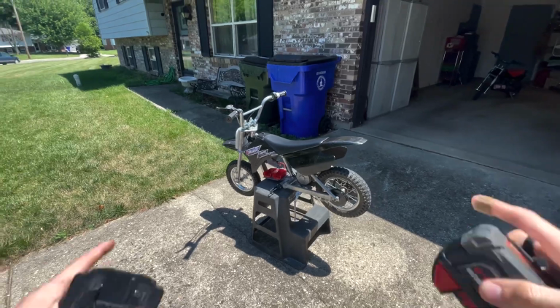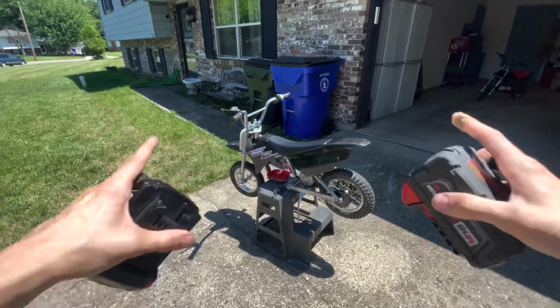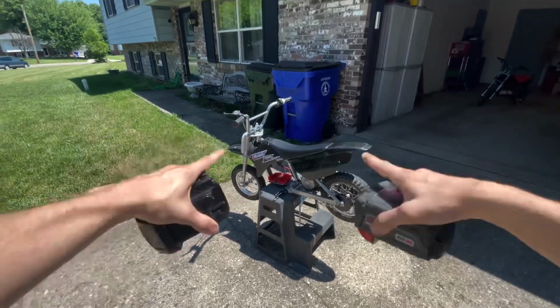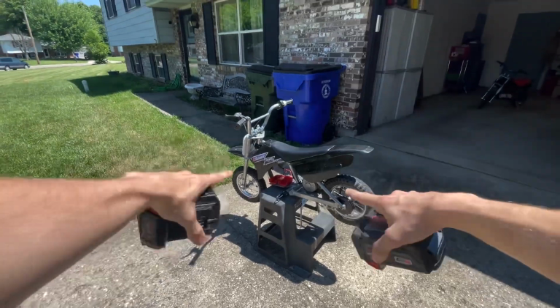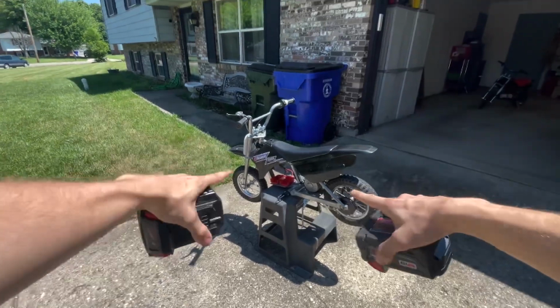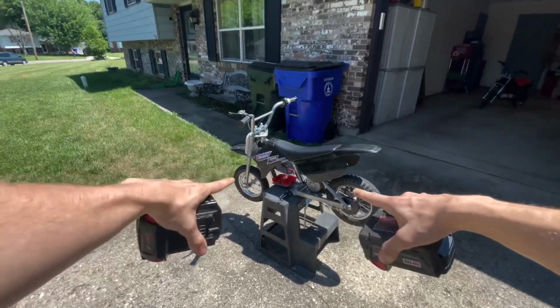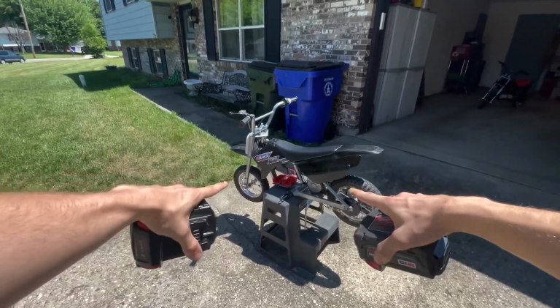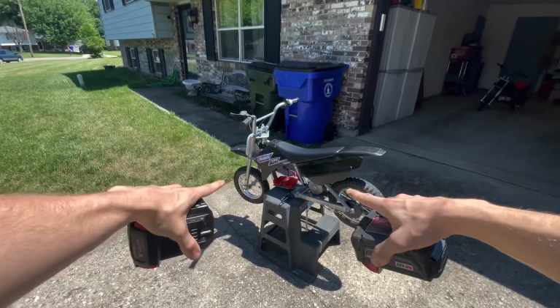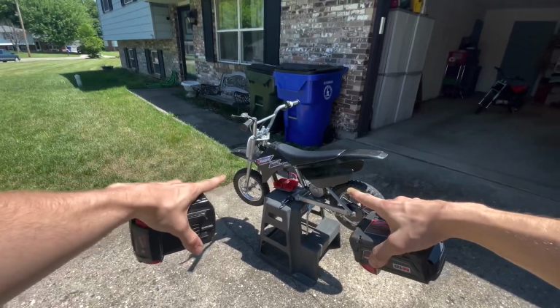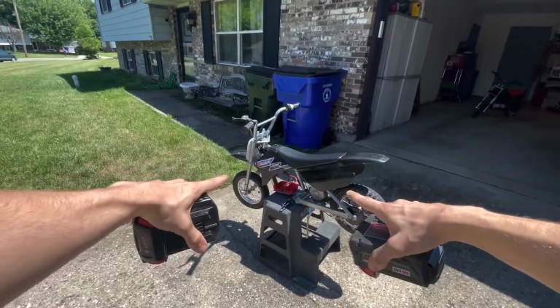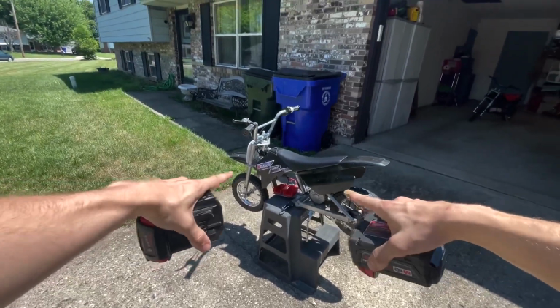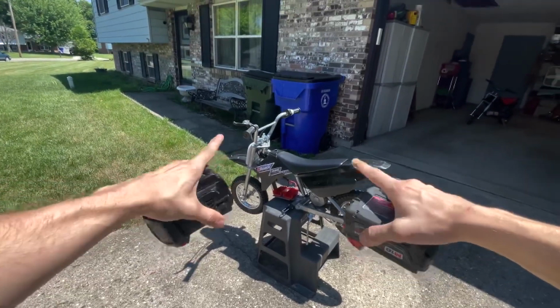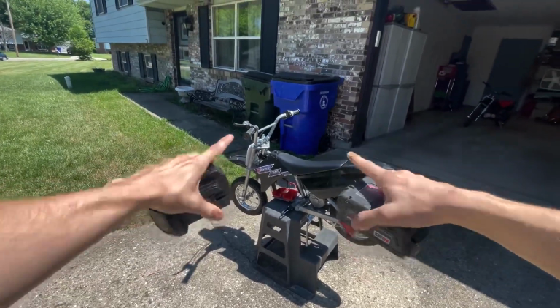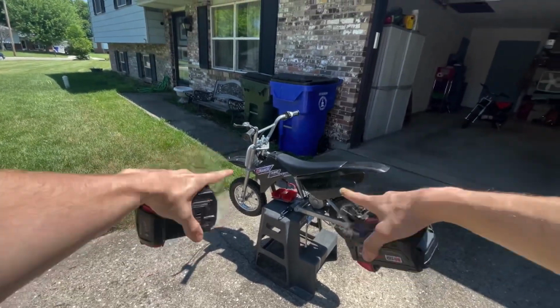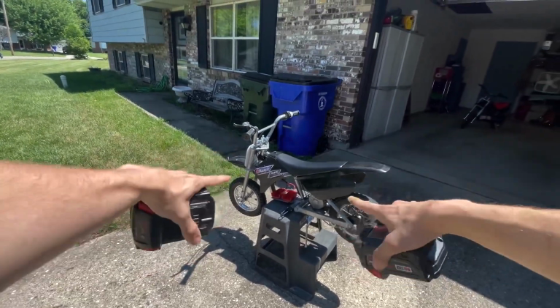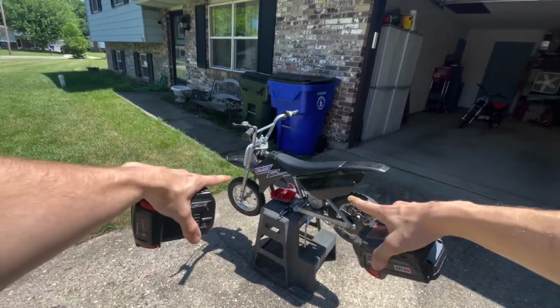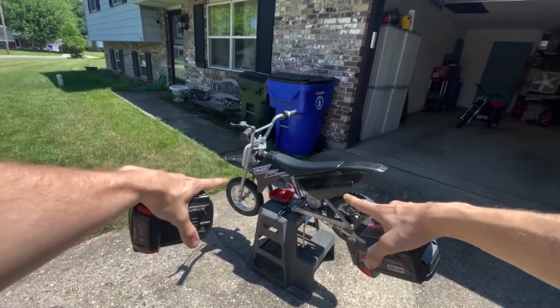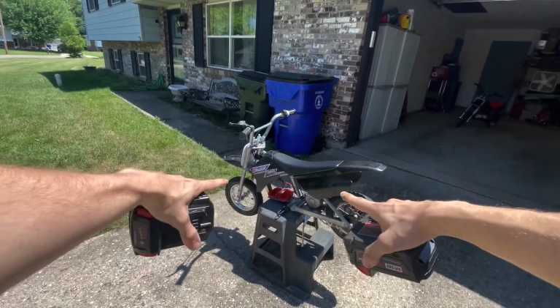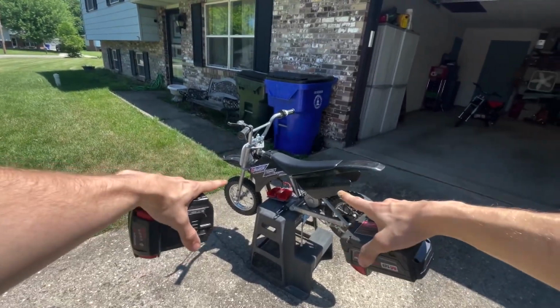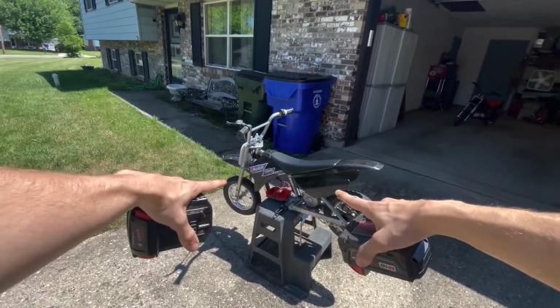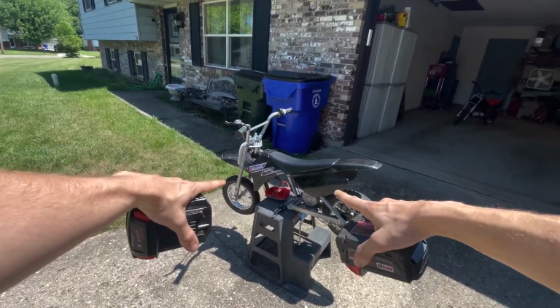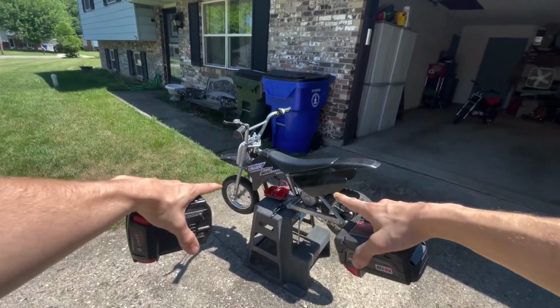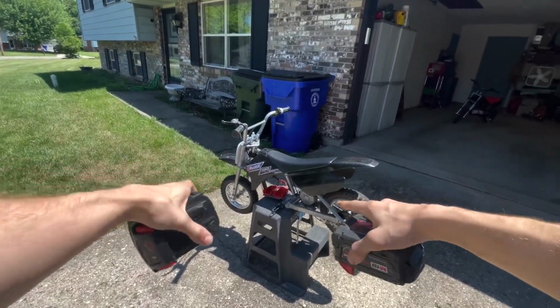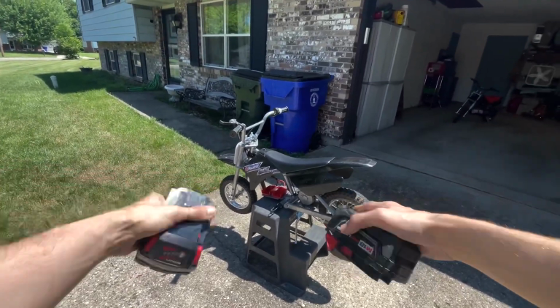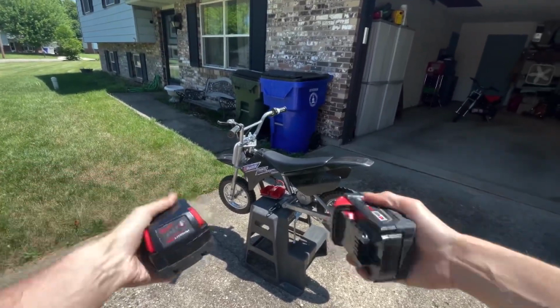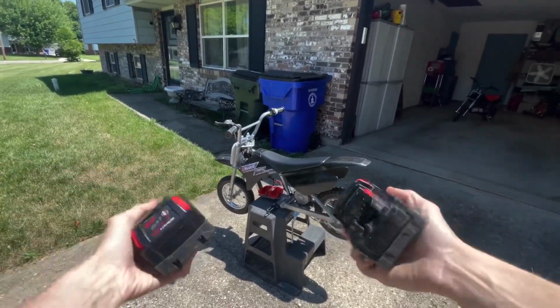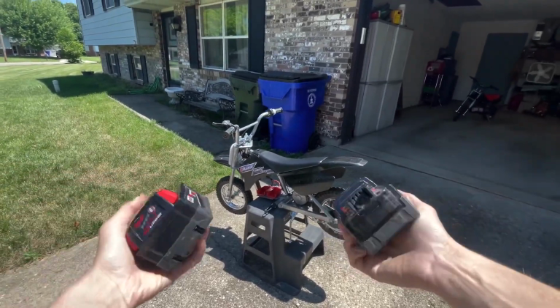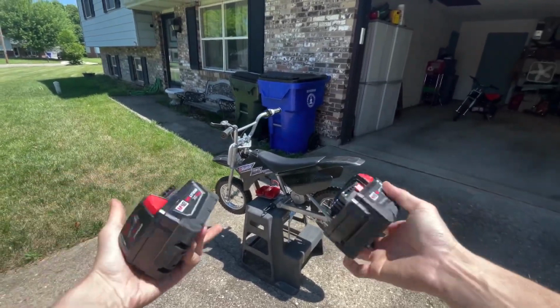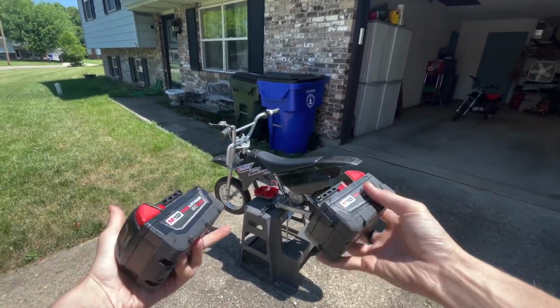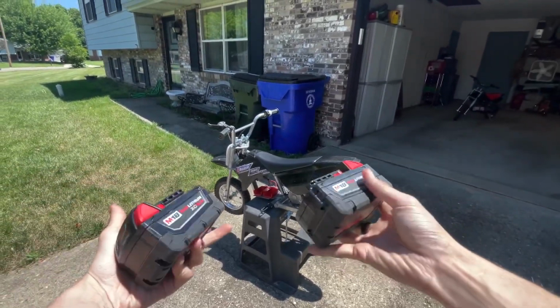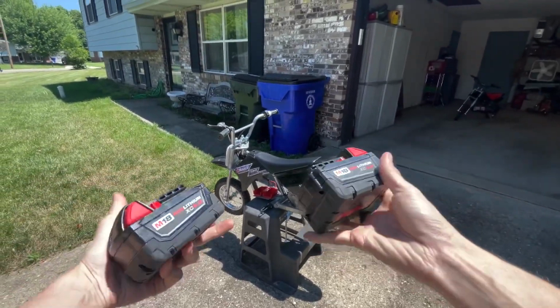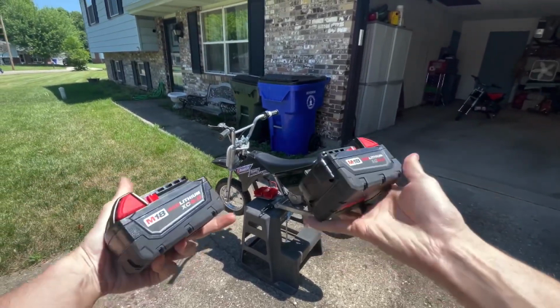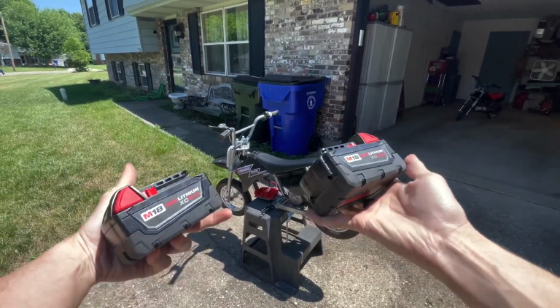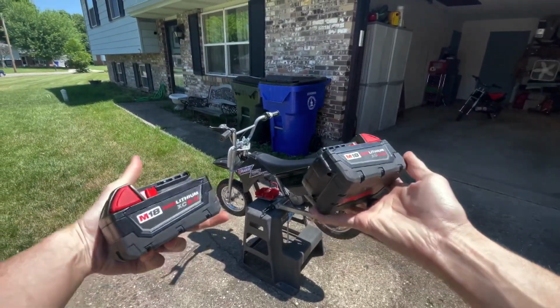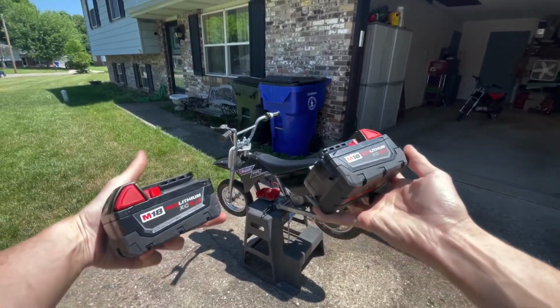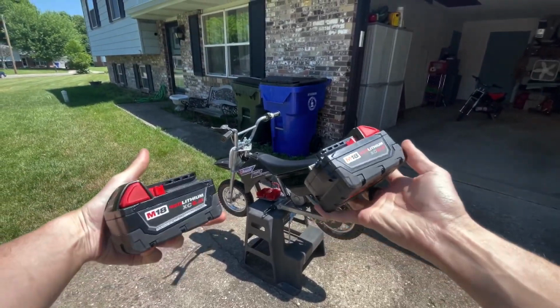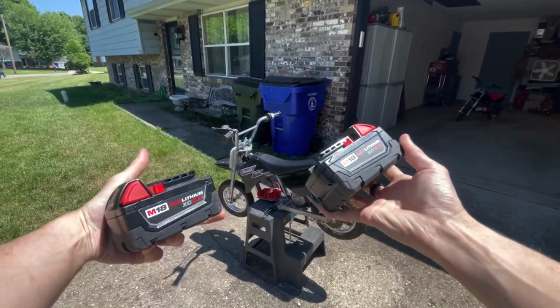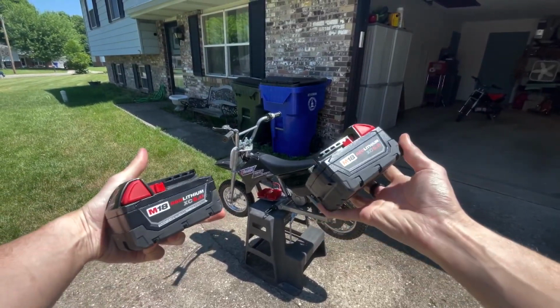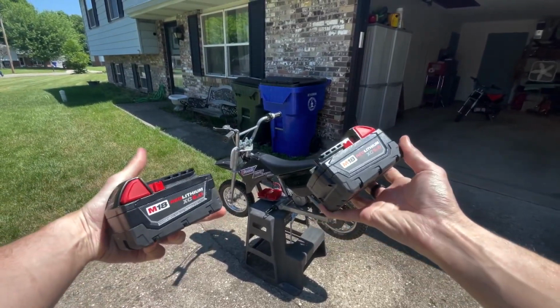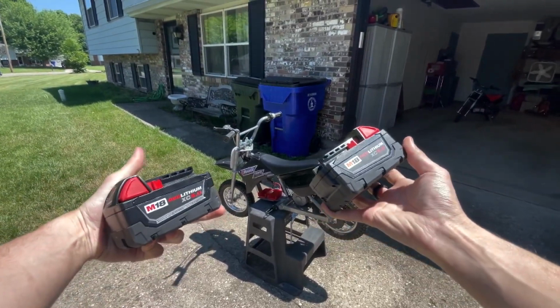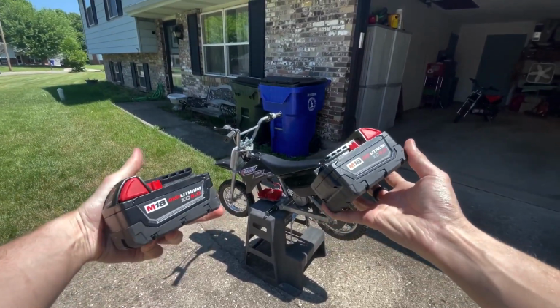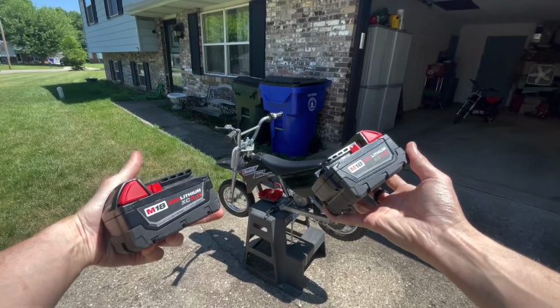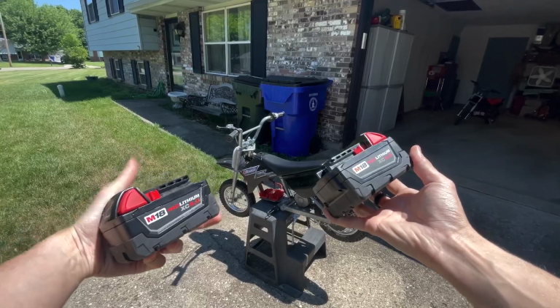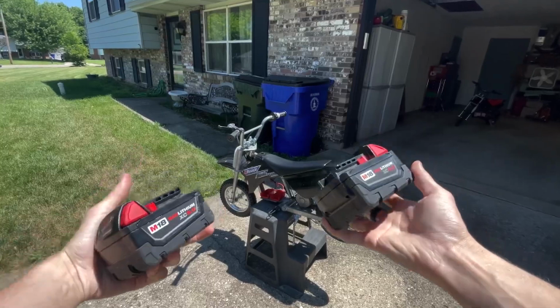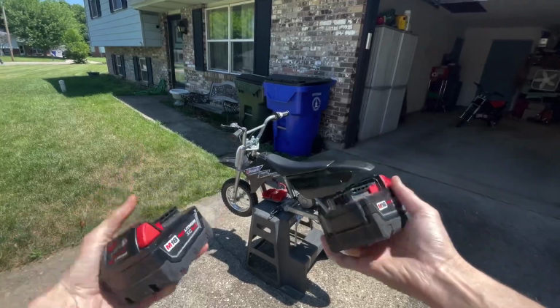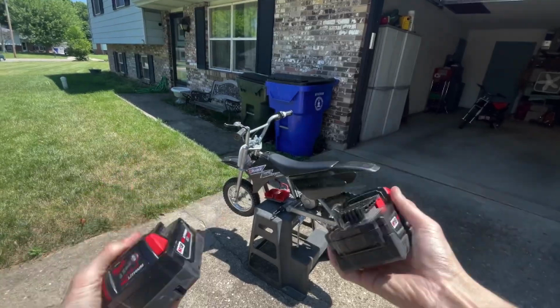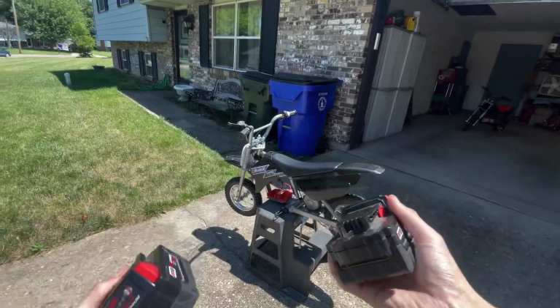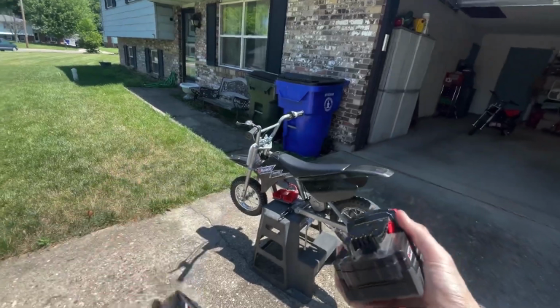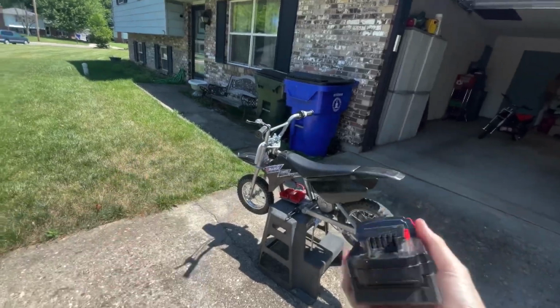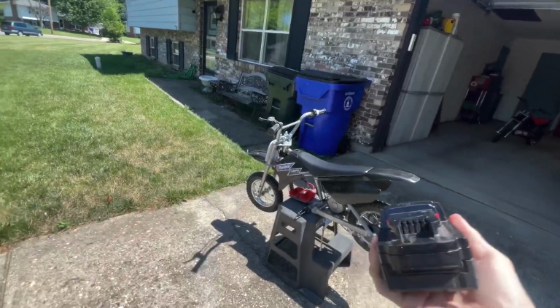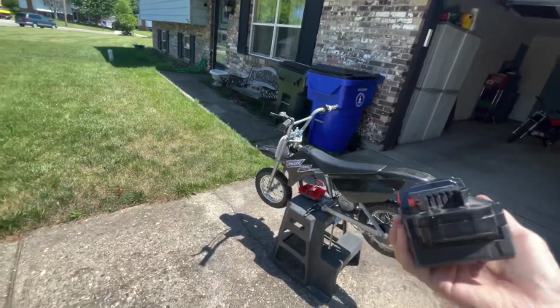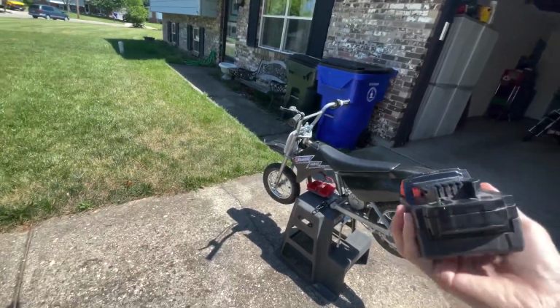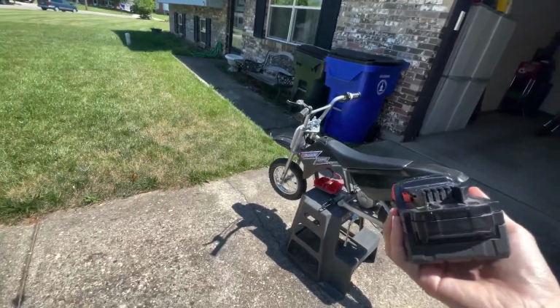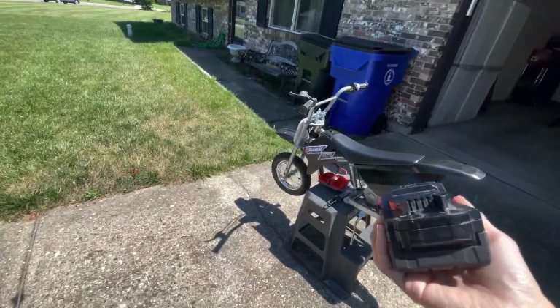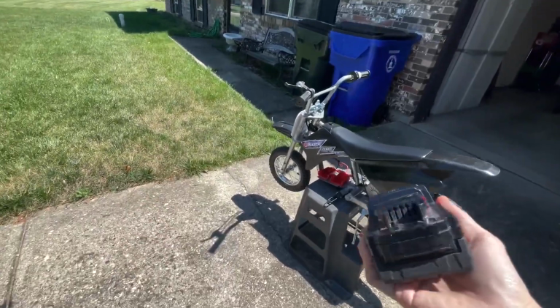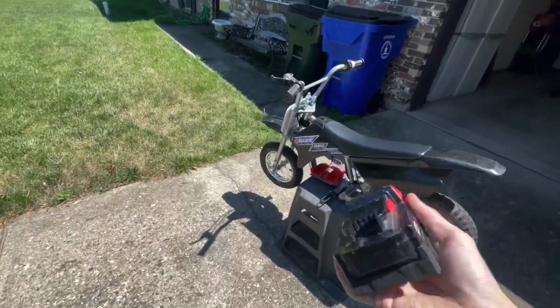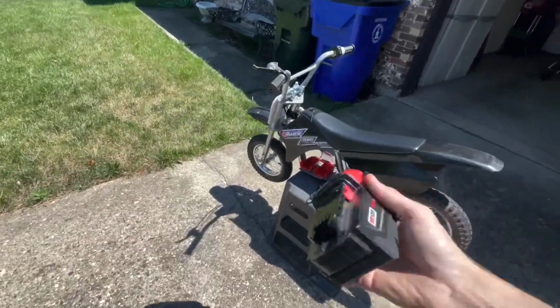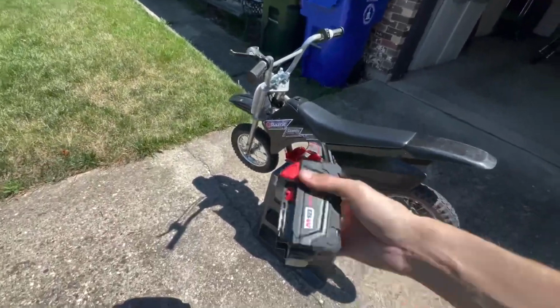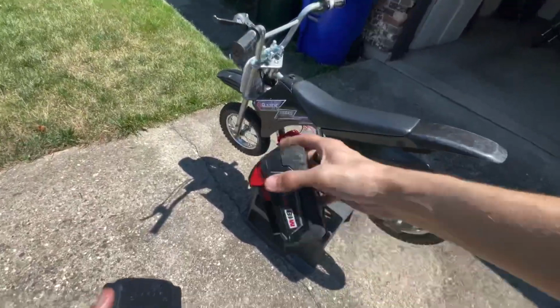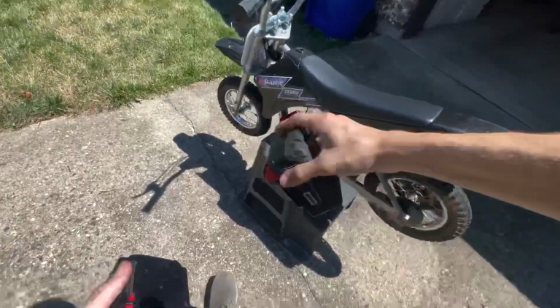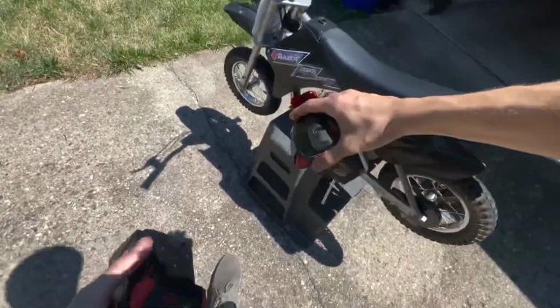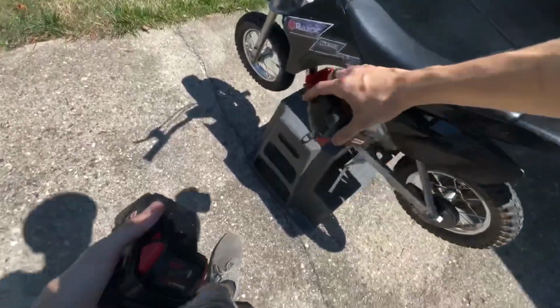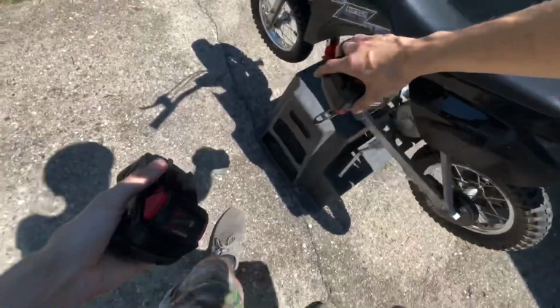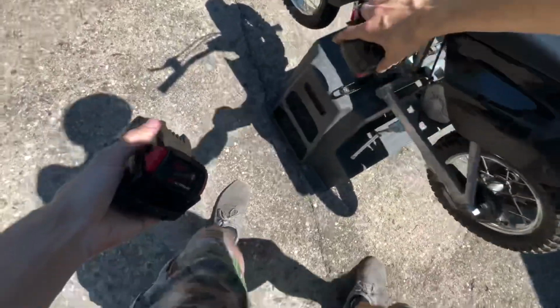What's up guys, today we're going to be riding the Razer MX350 powered by the 5 amp hour Milwaukee batteries. So let's go ahead and get those on.